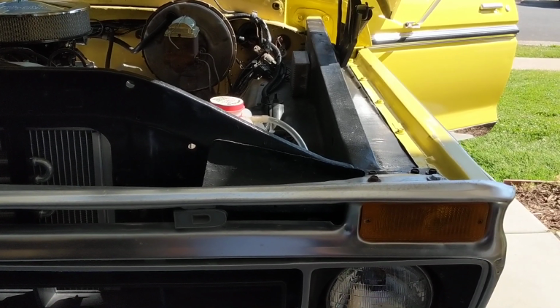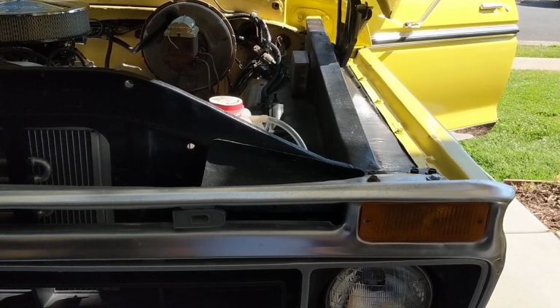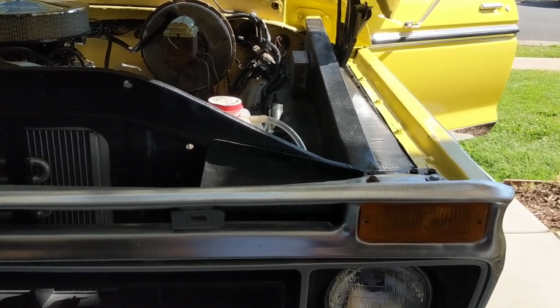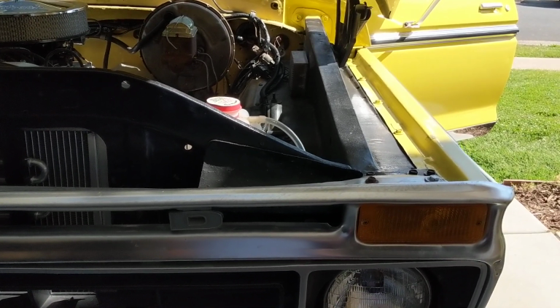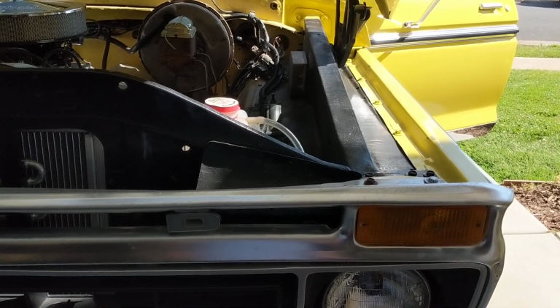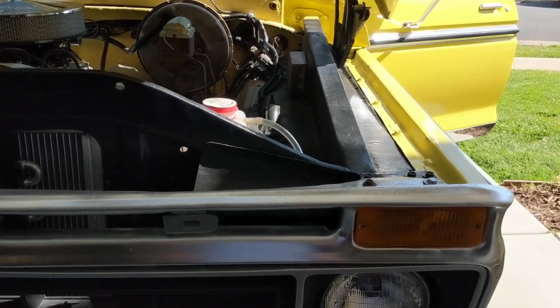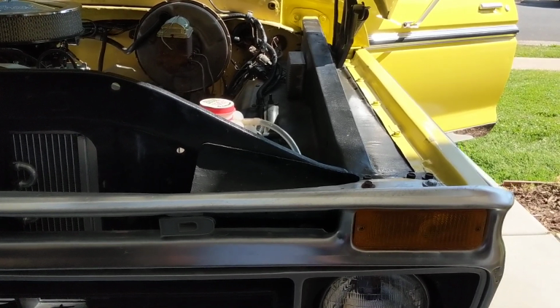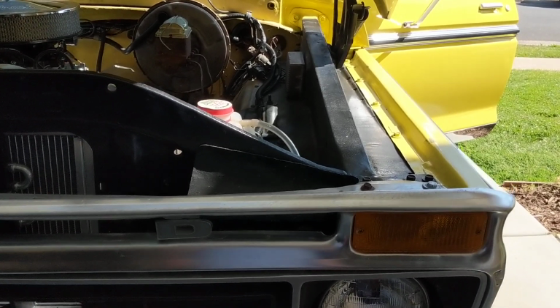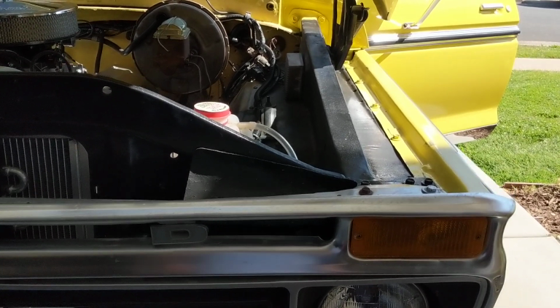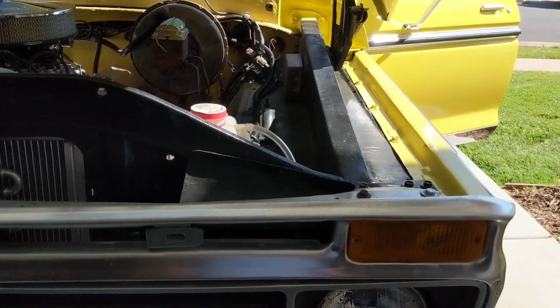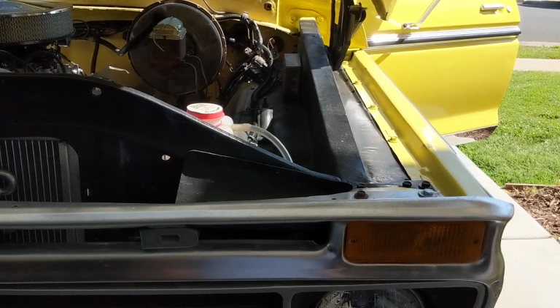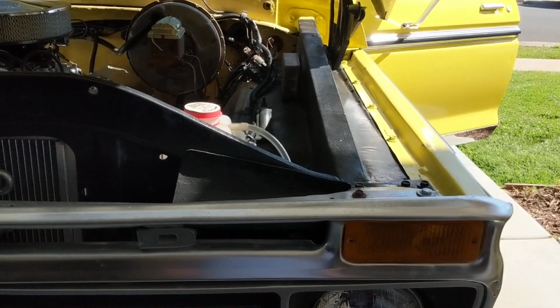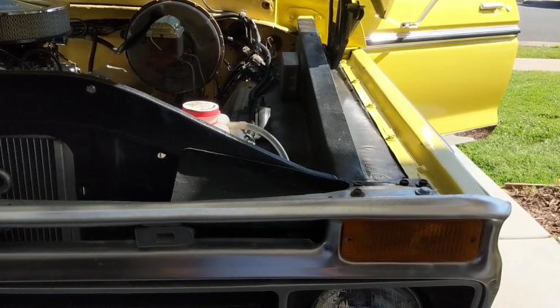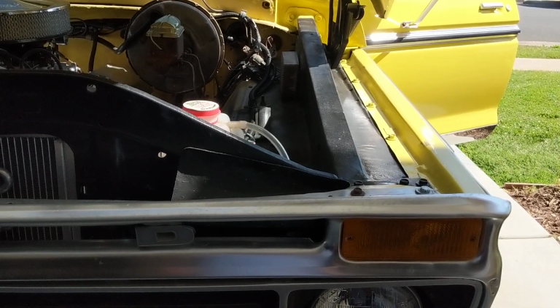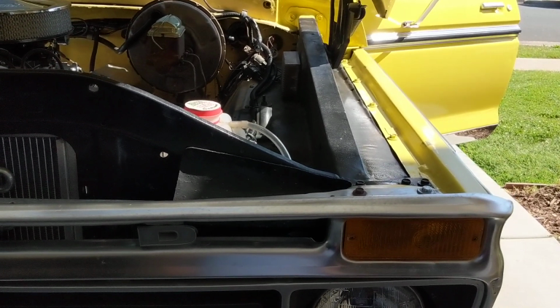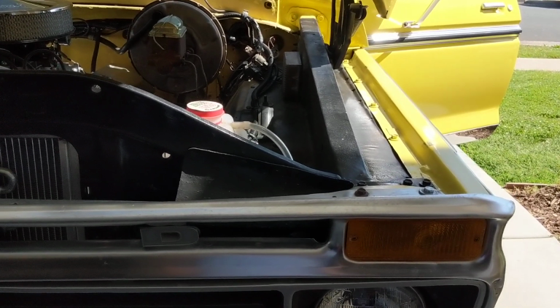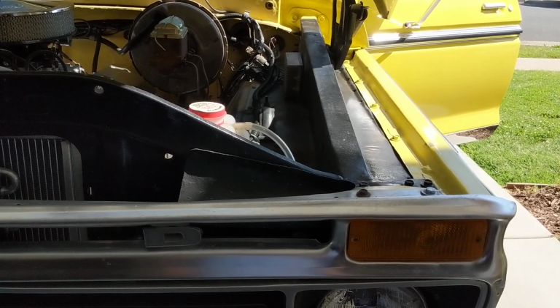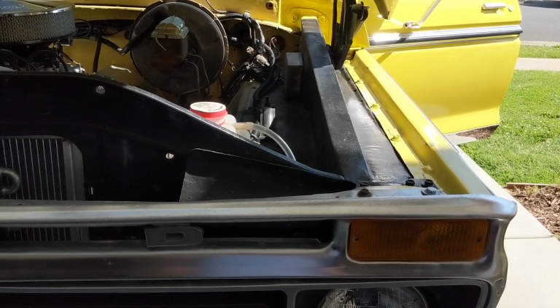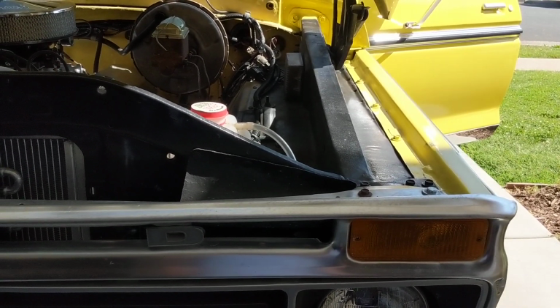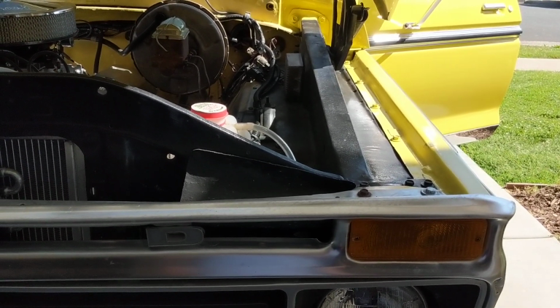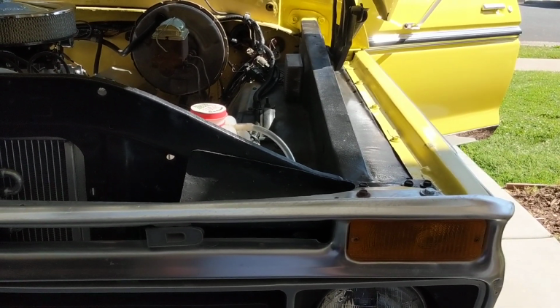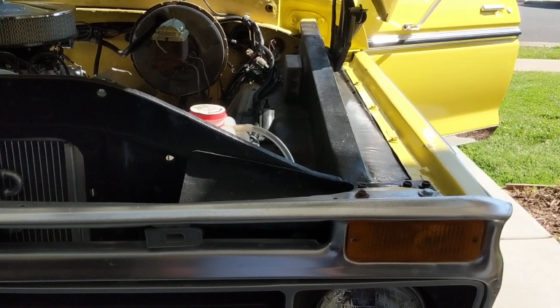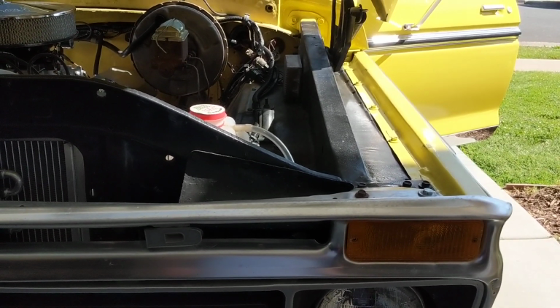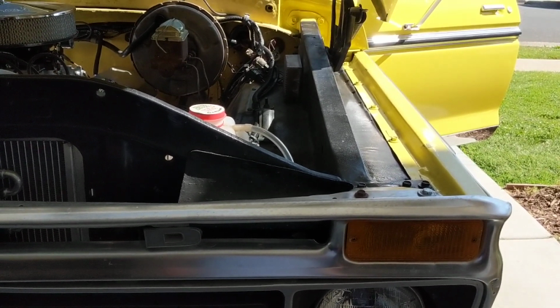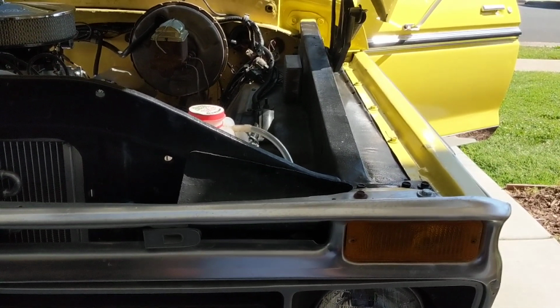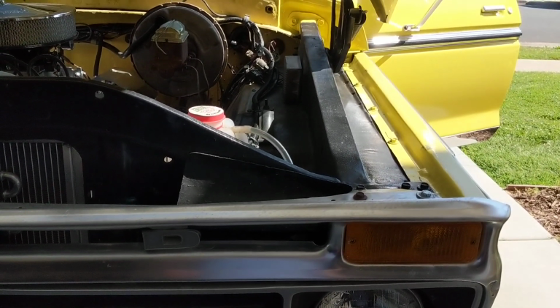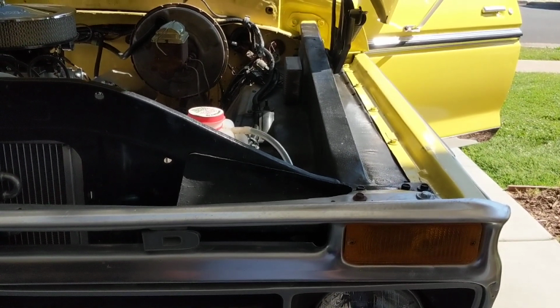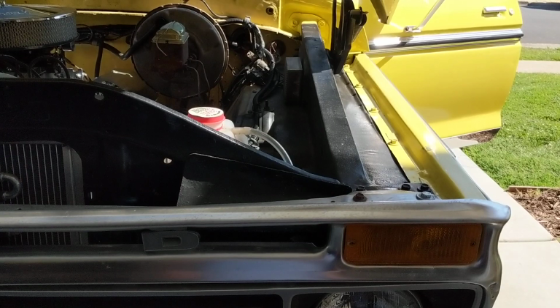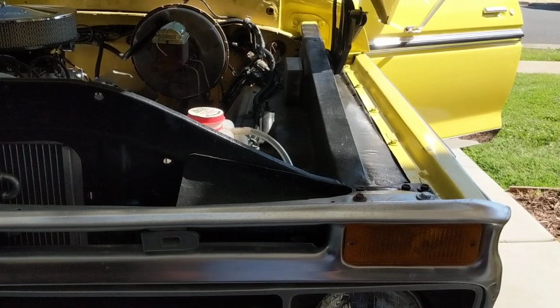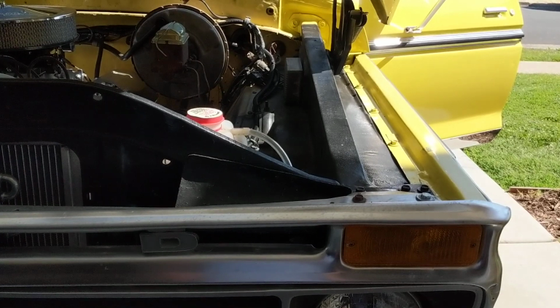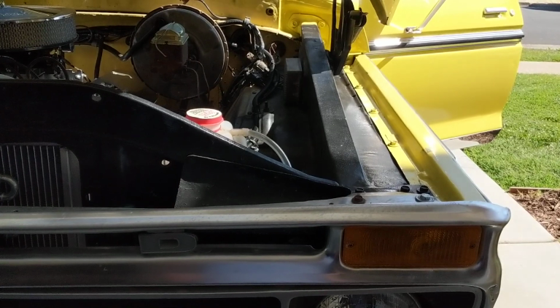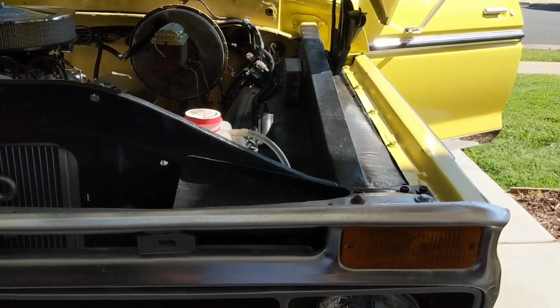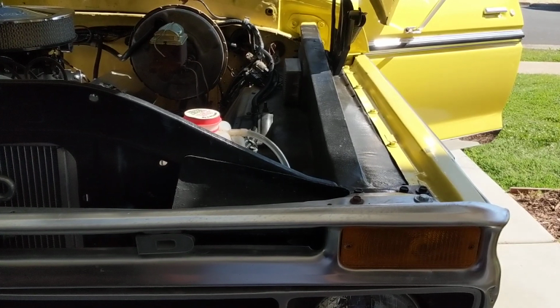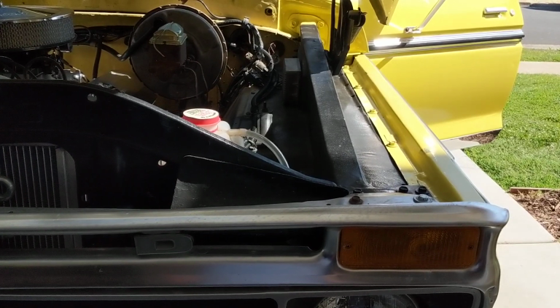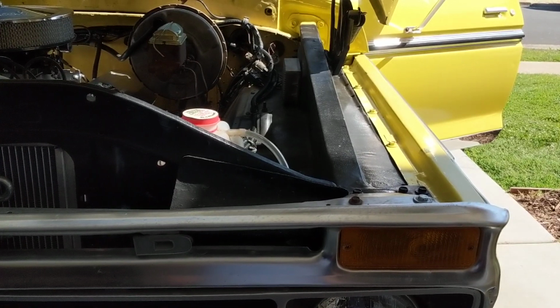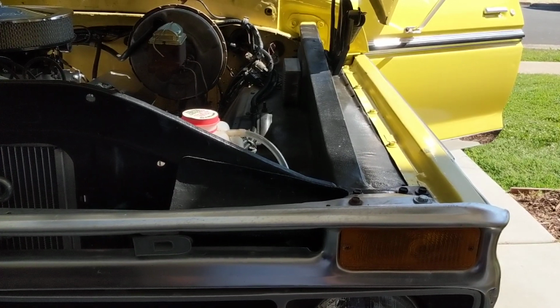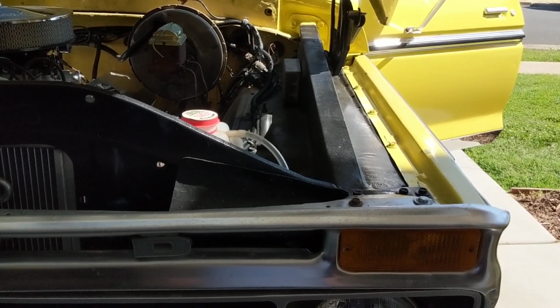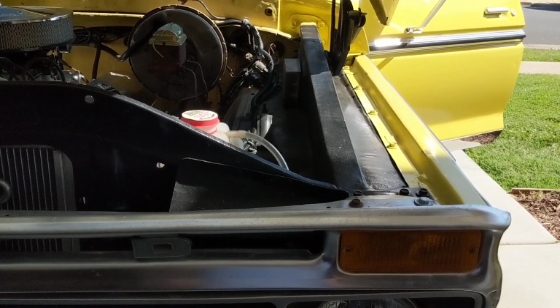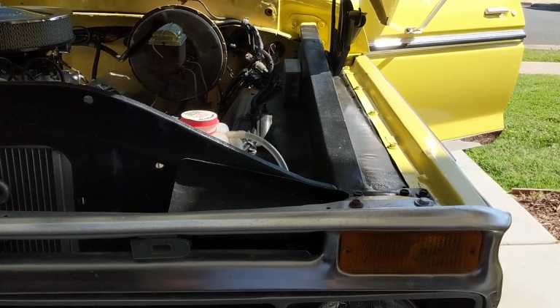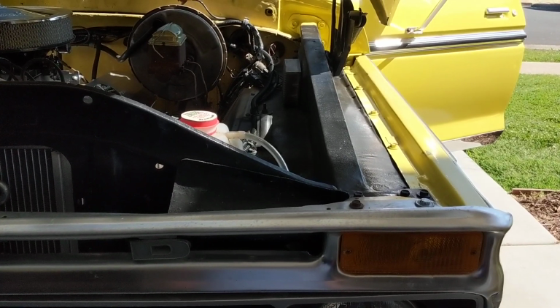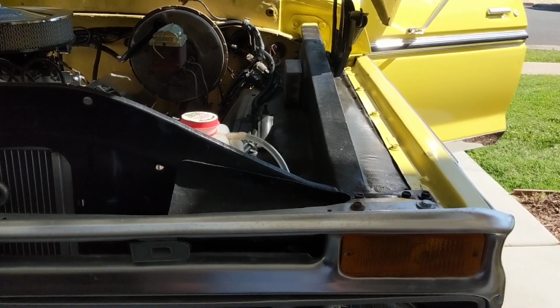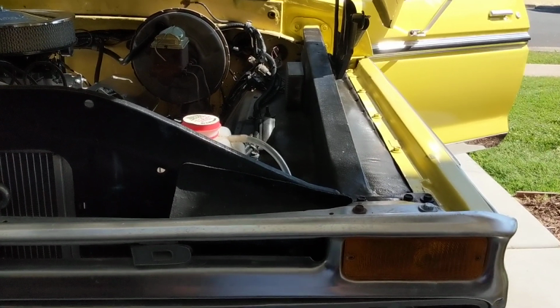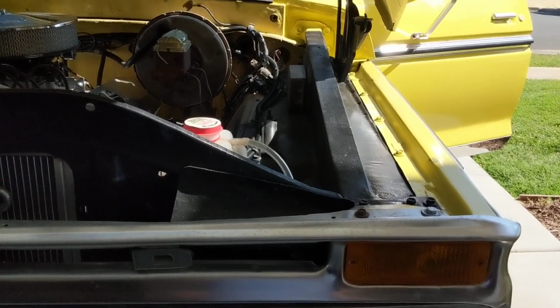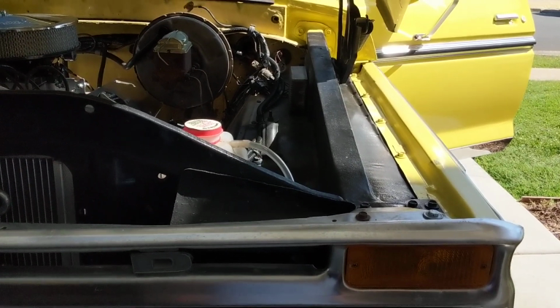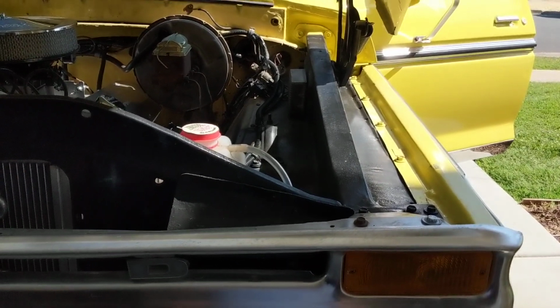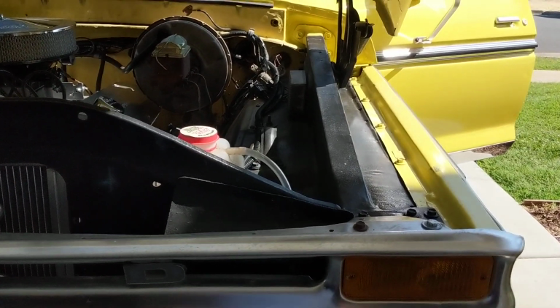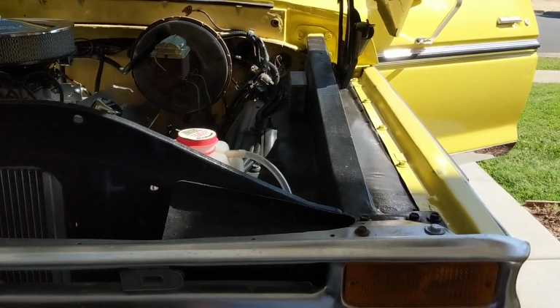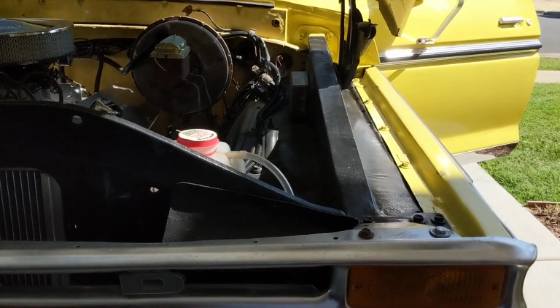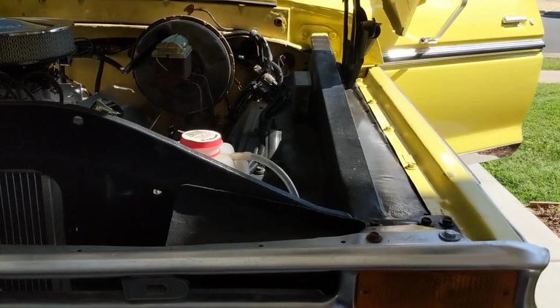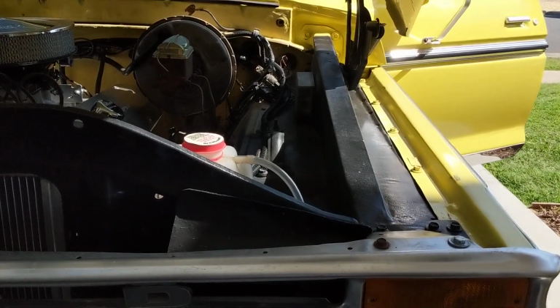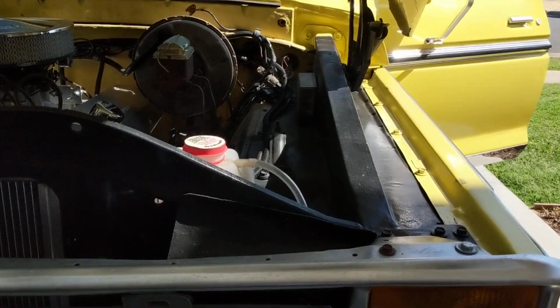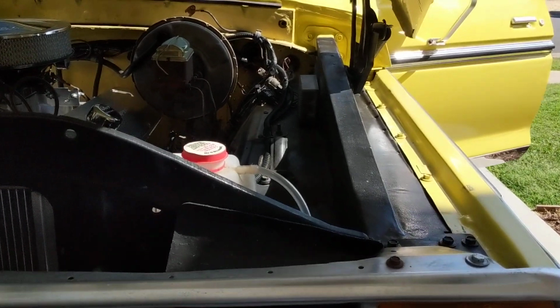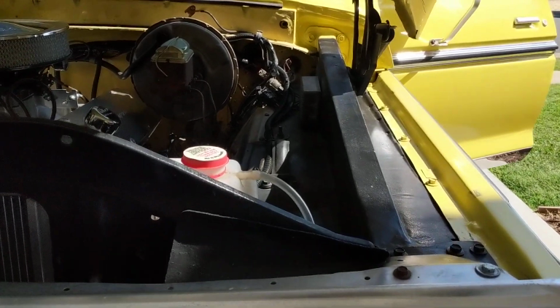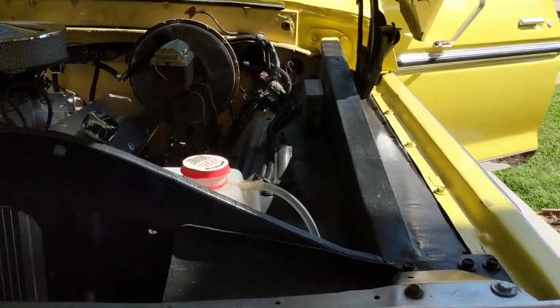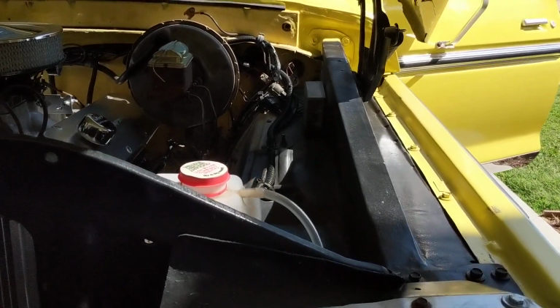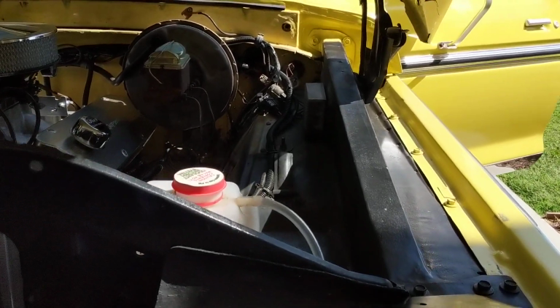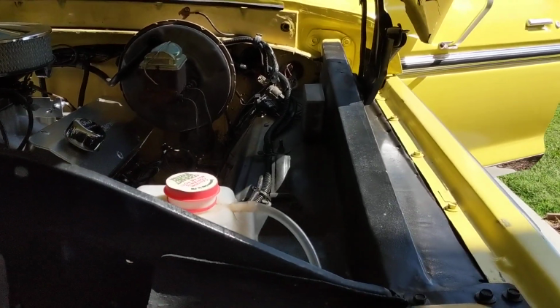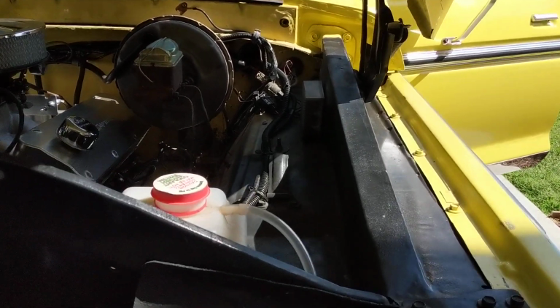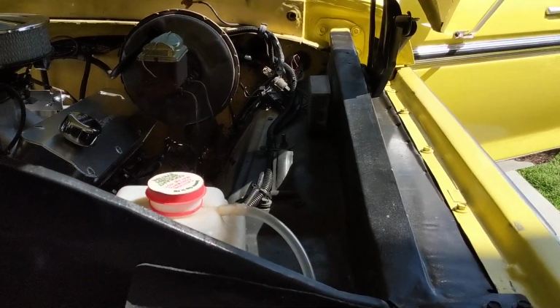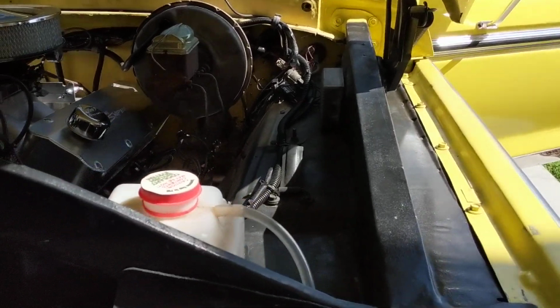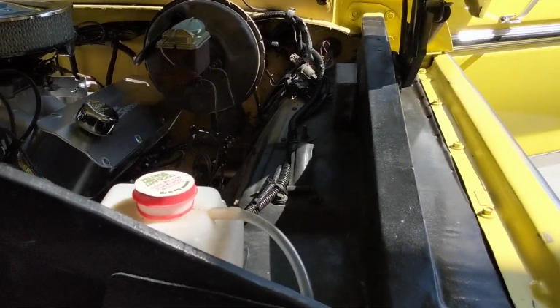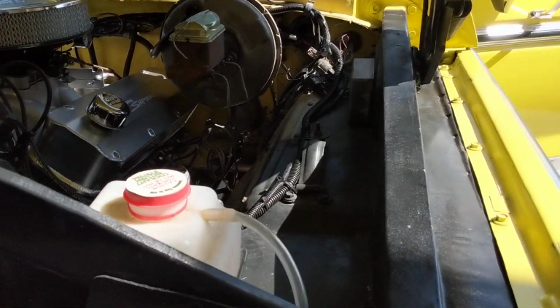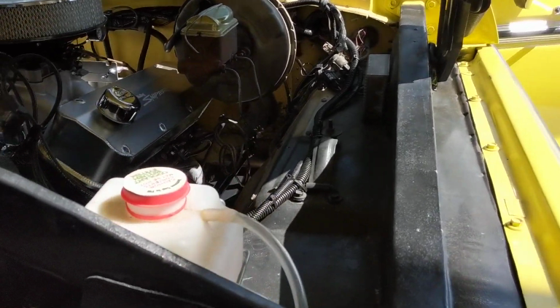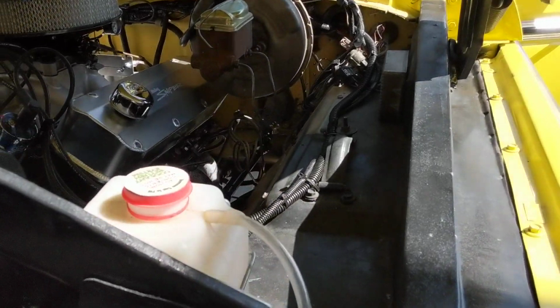Here's a 1977 F-250. It's the early year, so it's the traditional high boy.